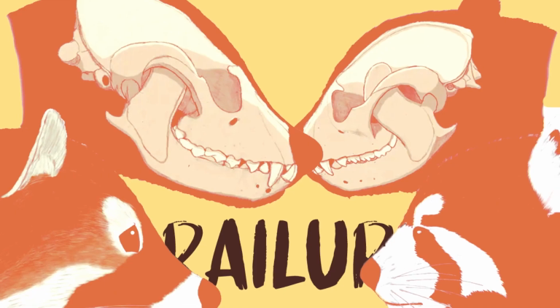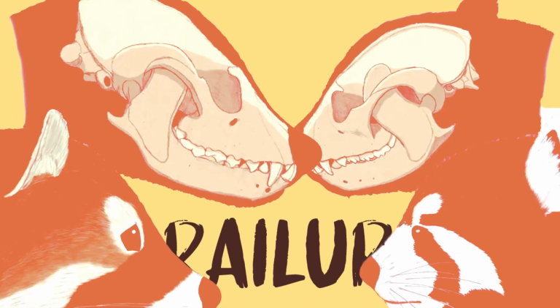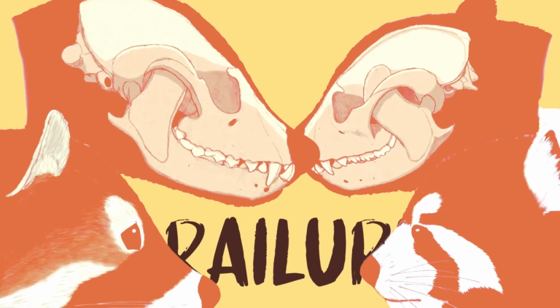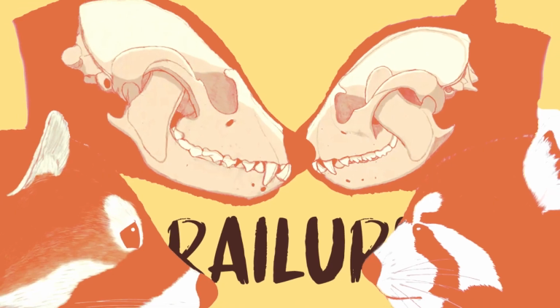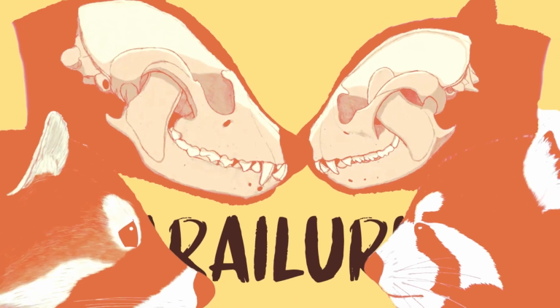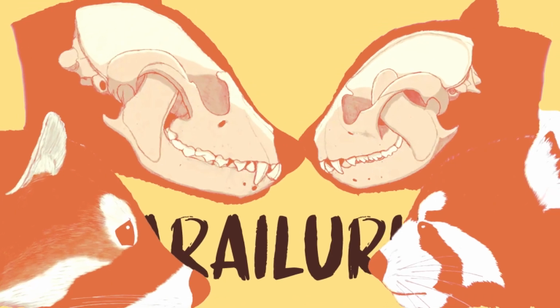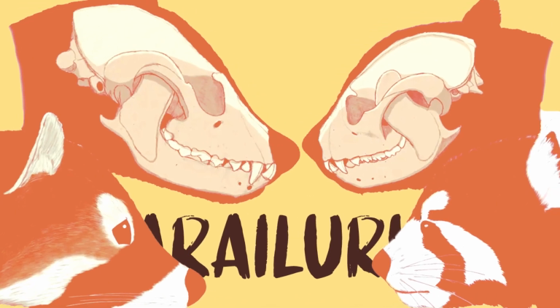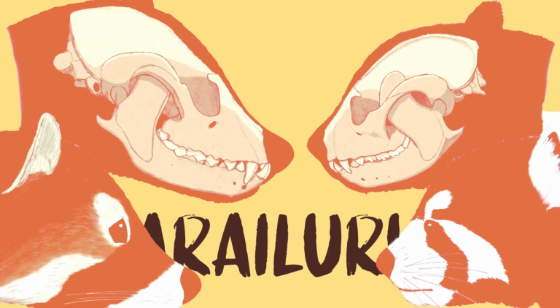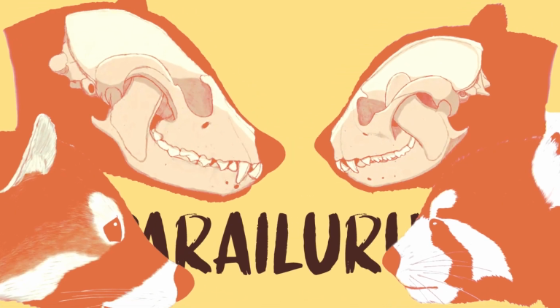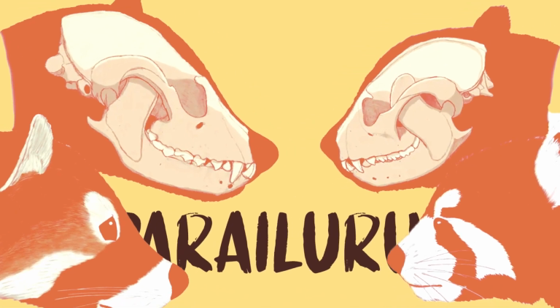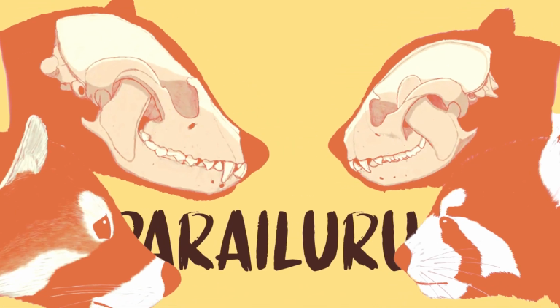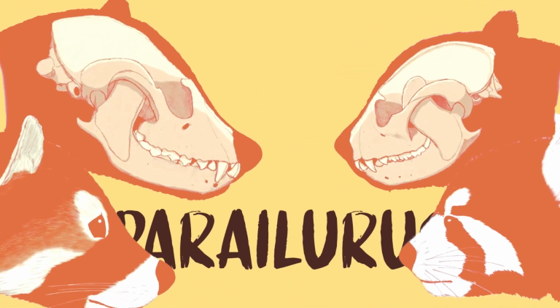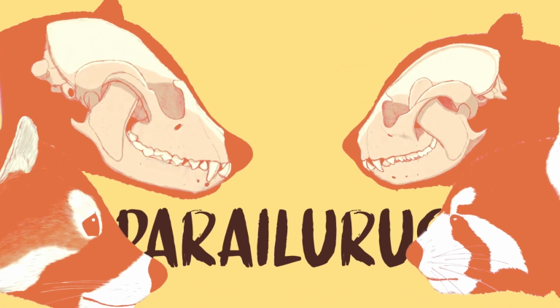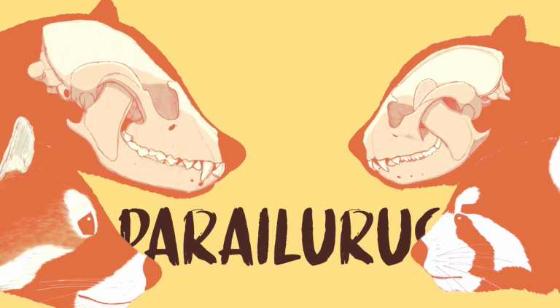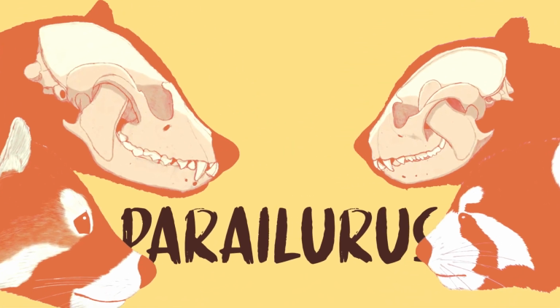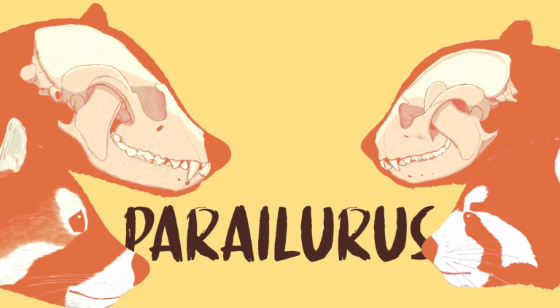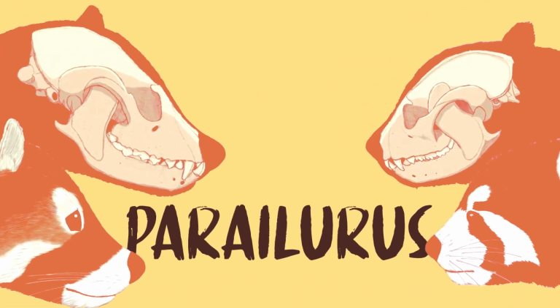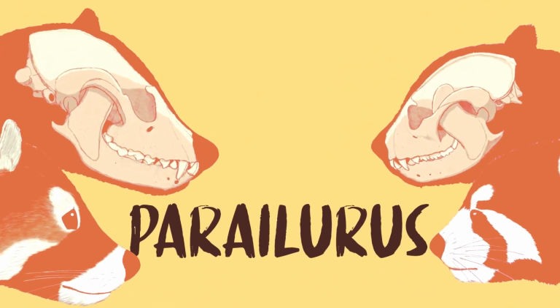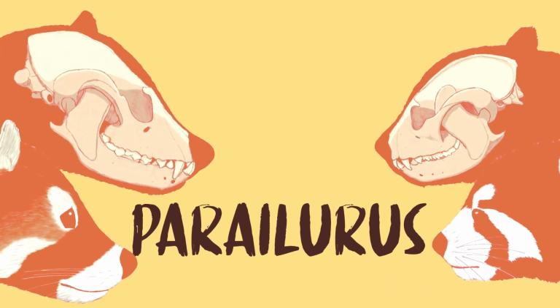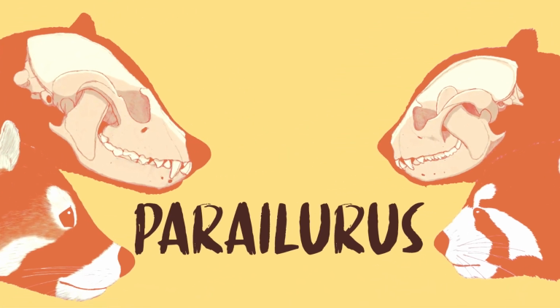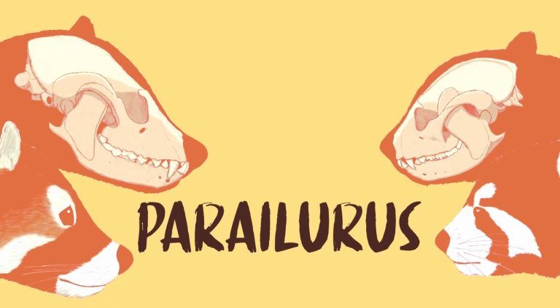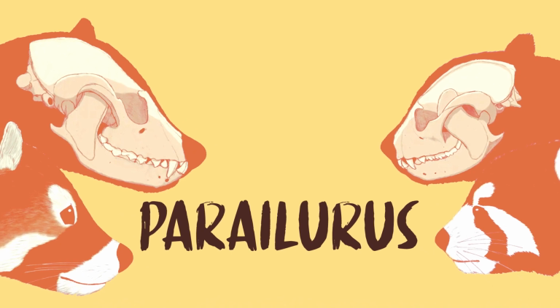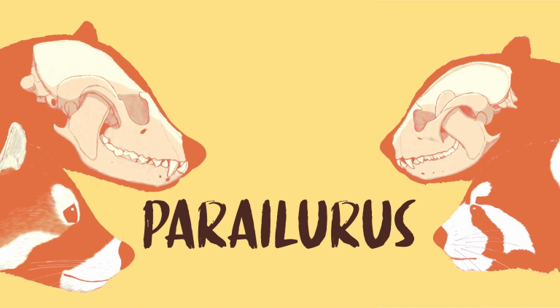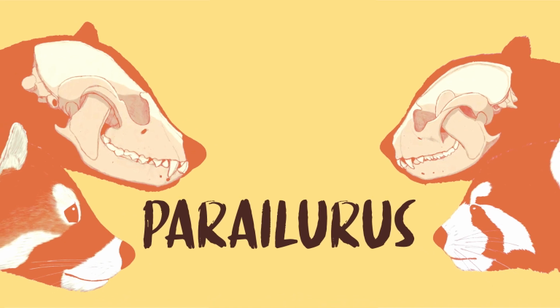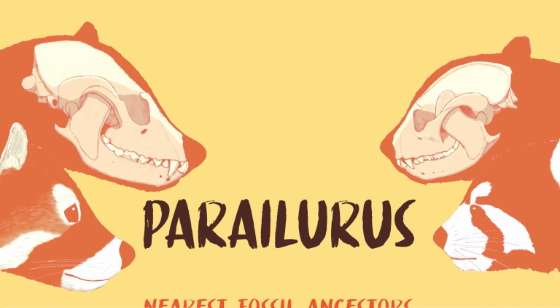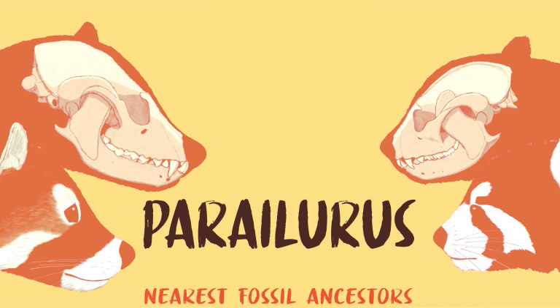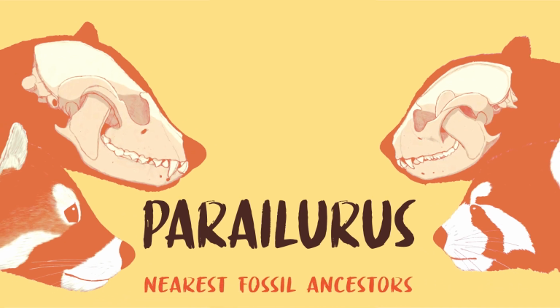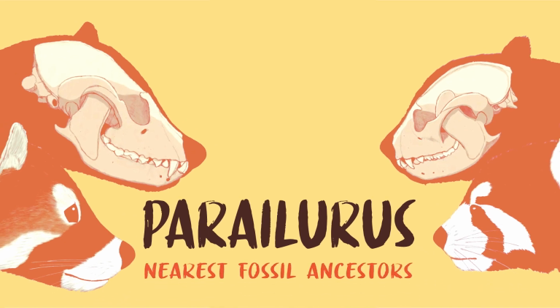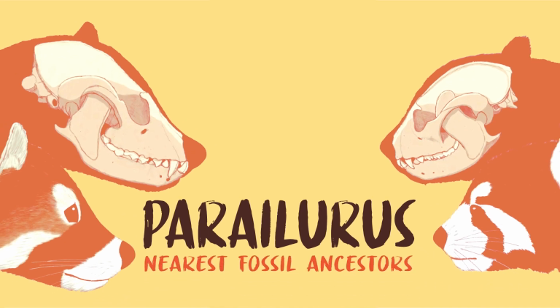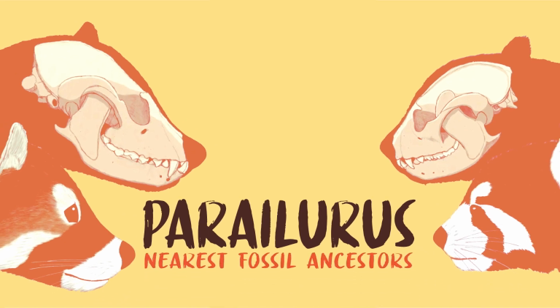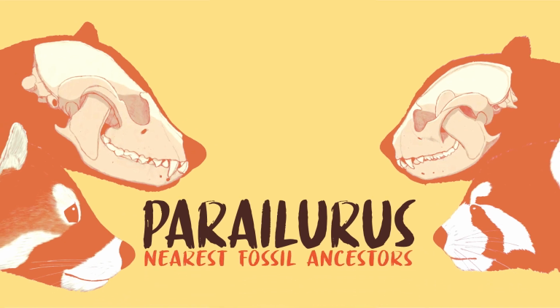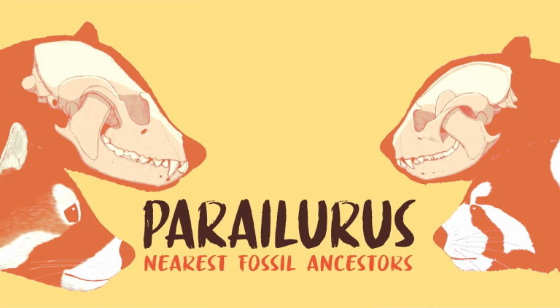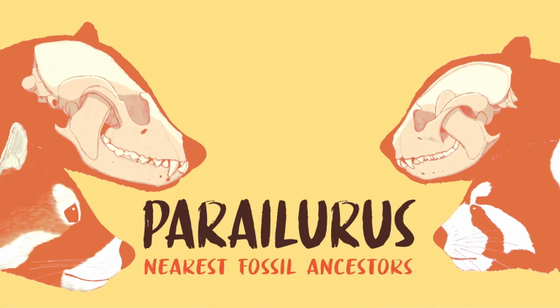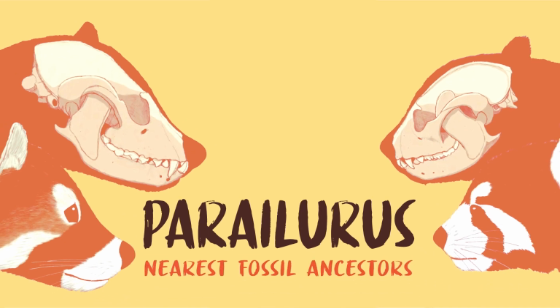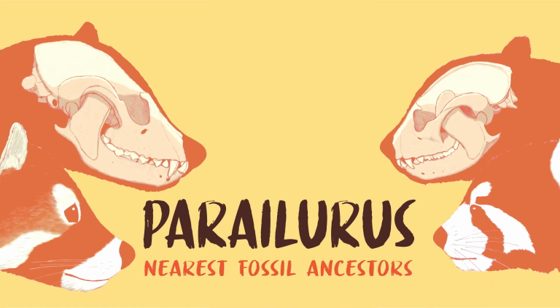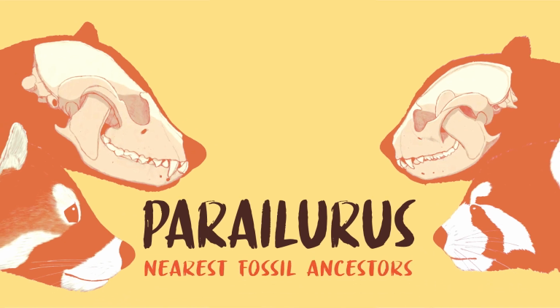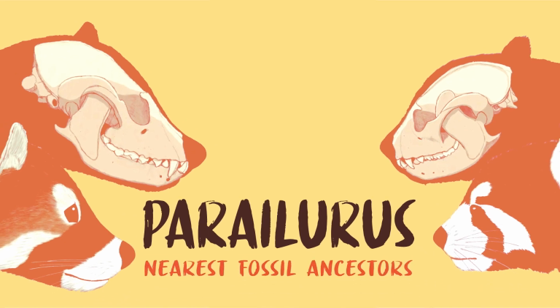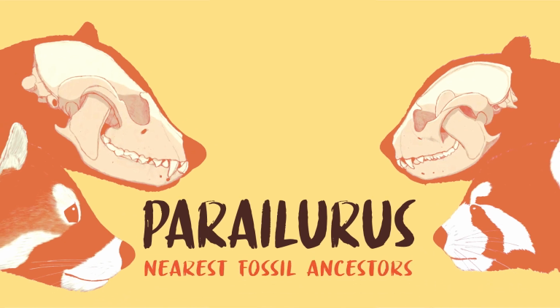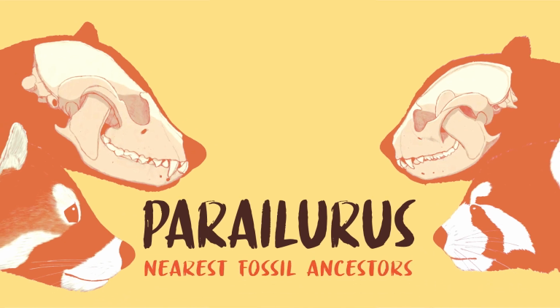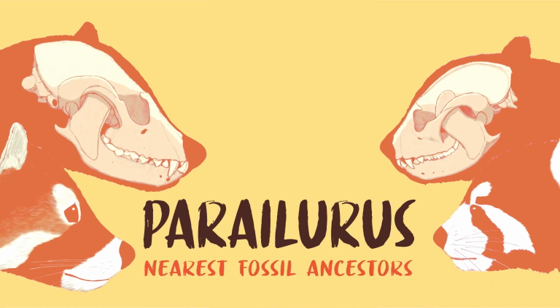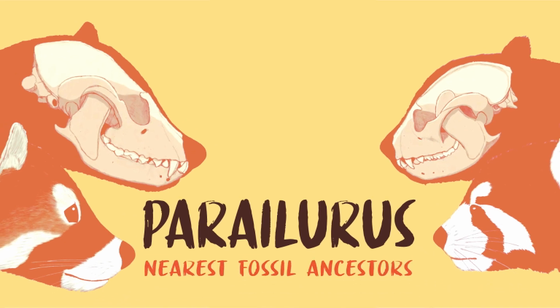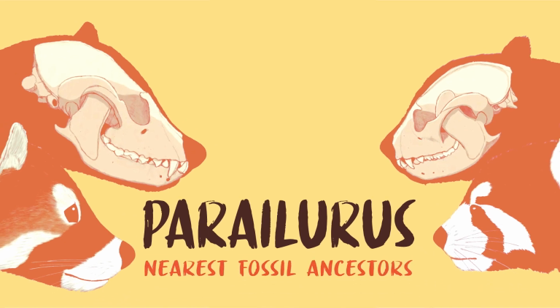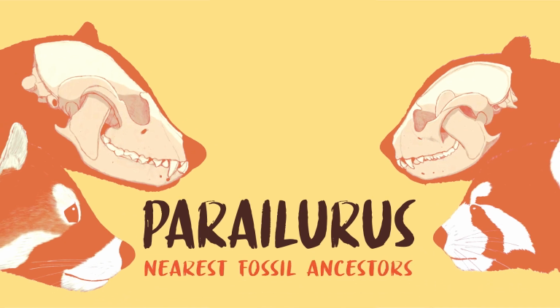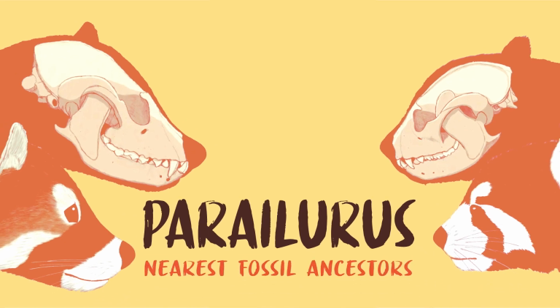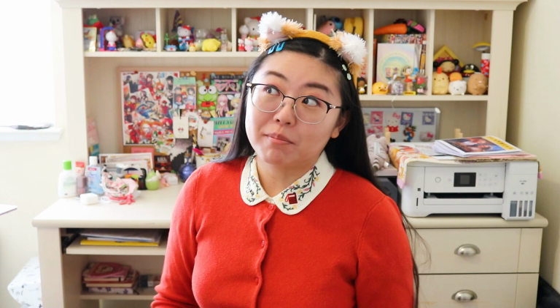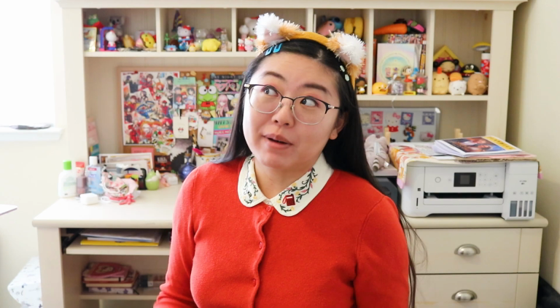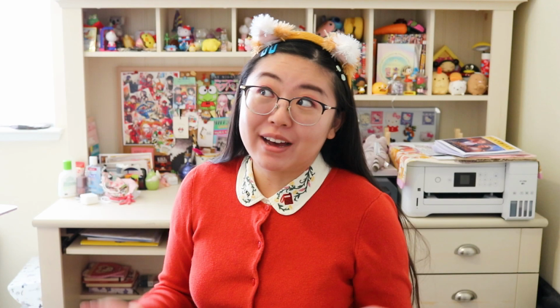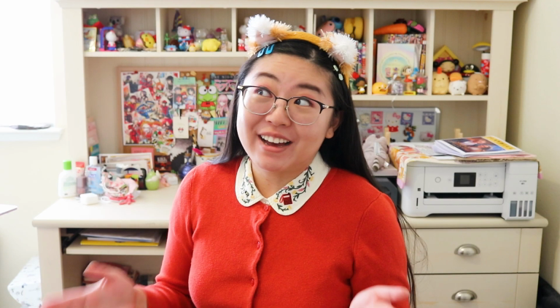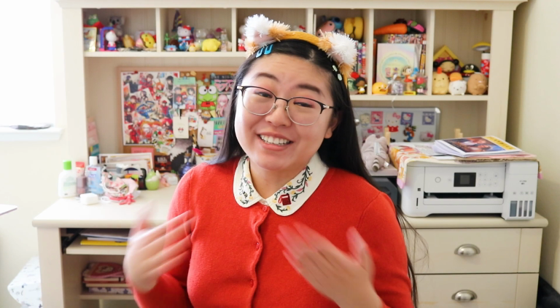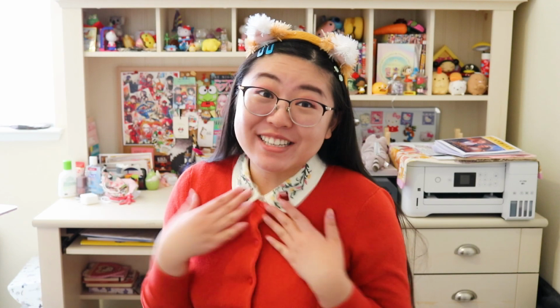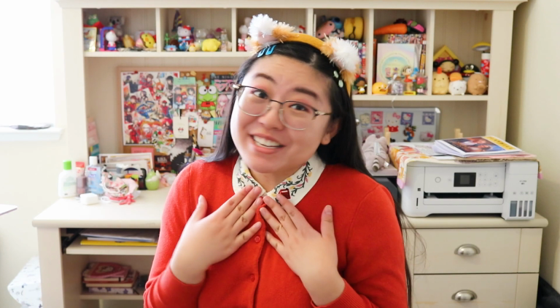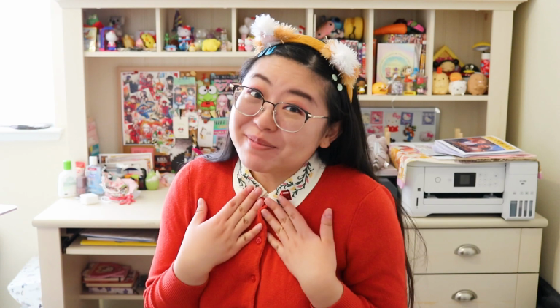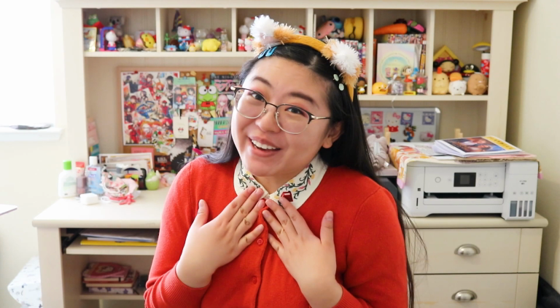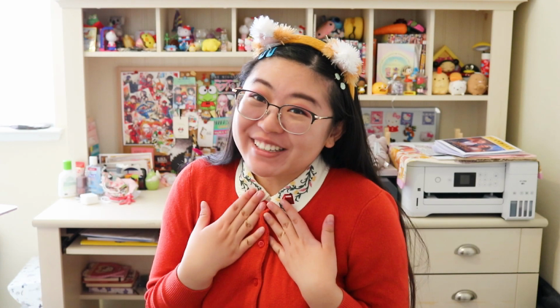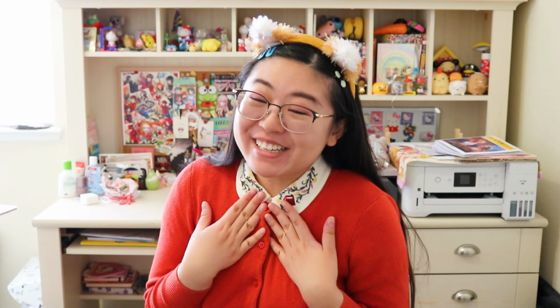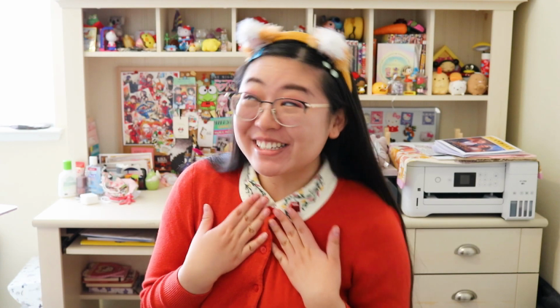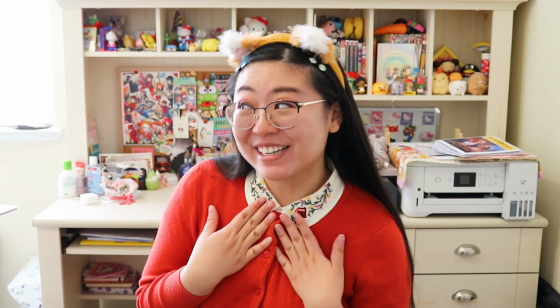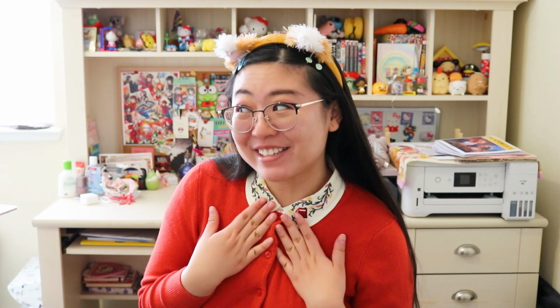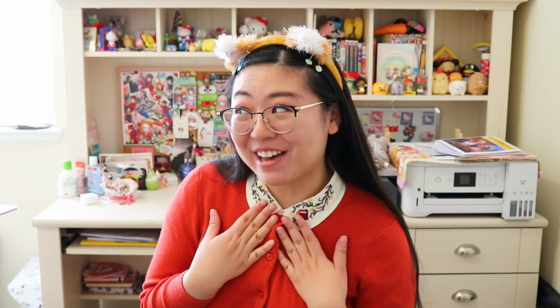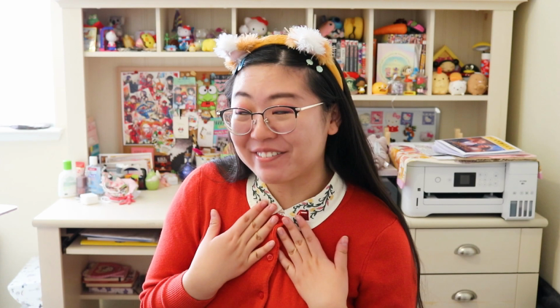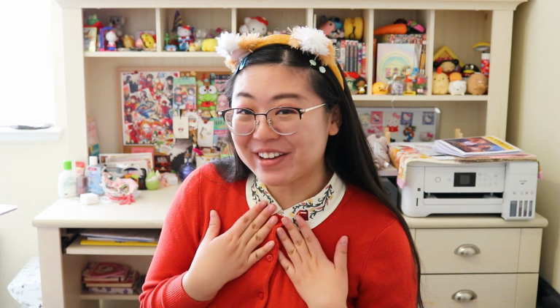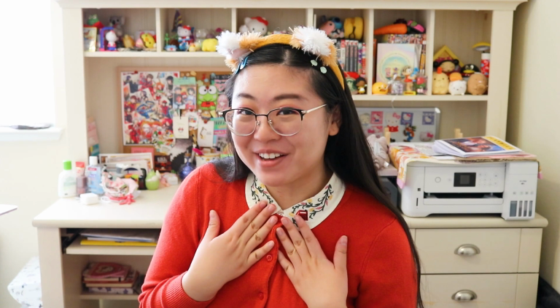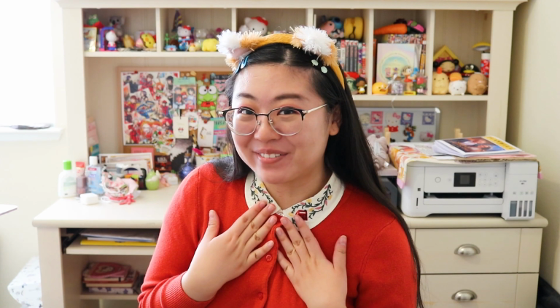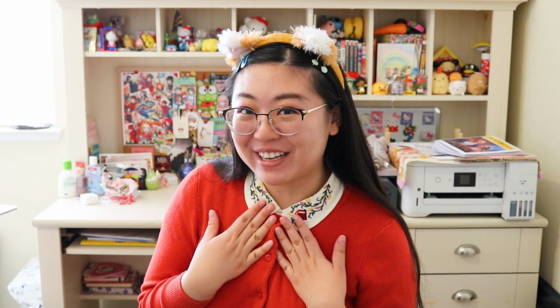Turns out red pandas have no living relatives, according to the Smithsonian National Zoo.